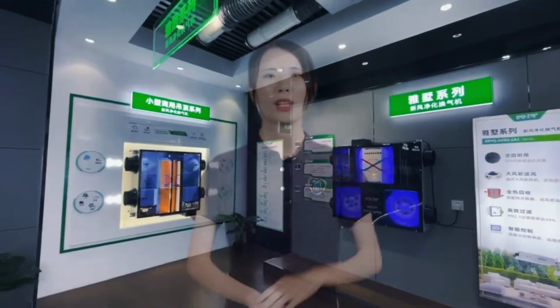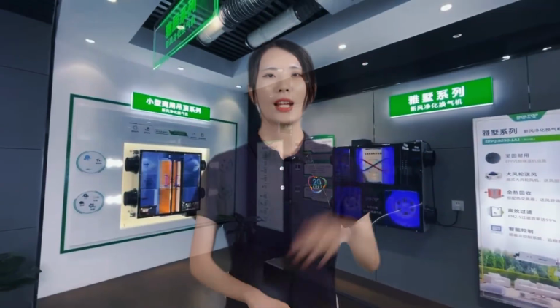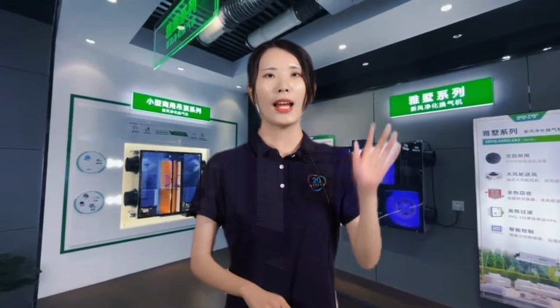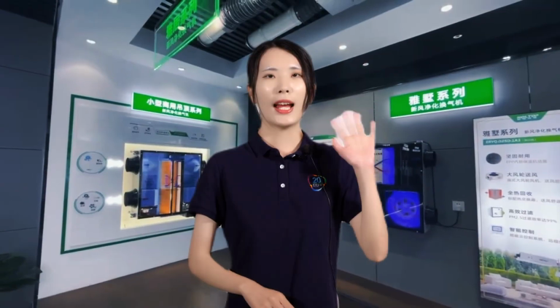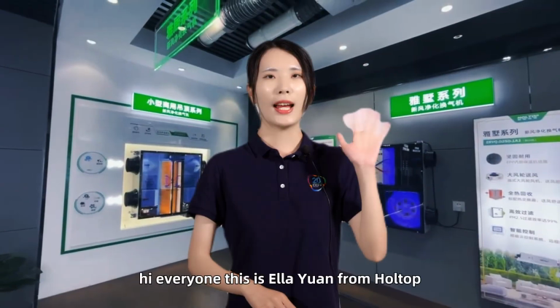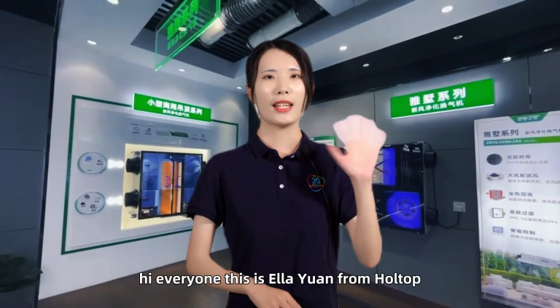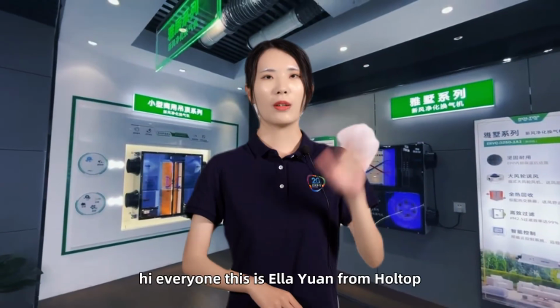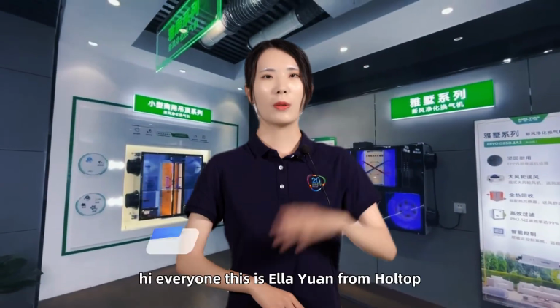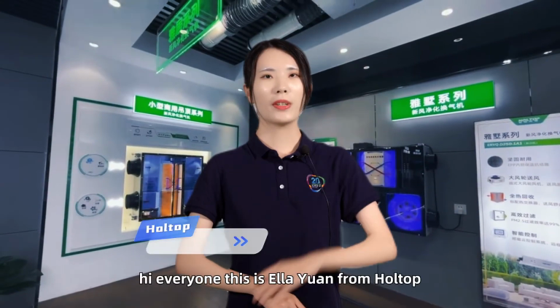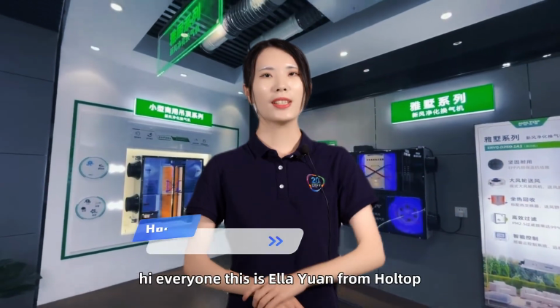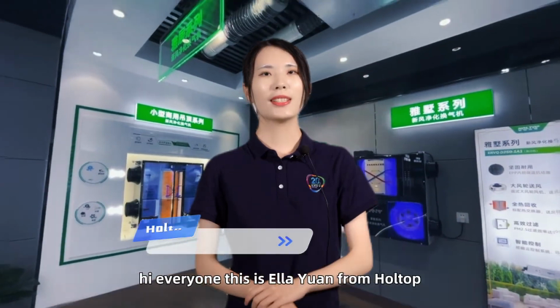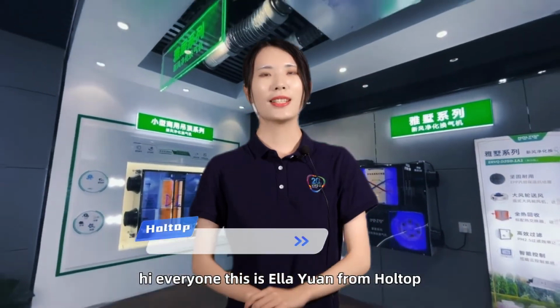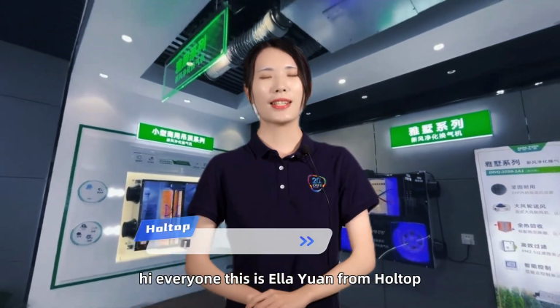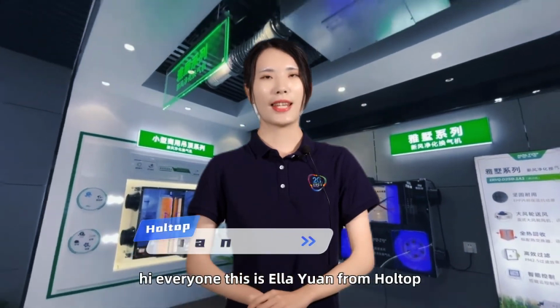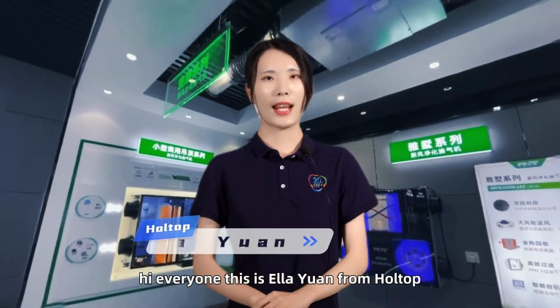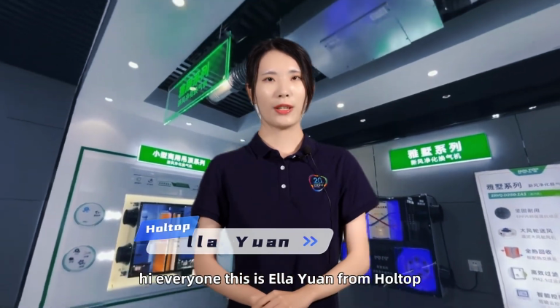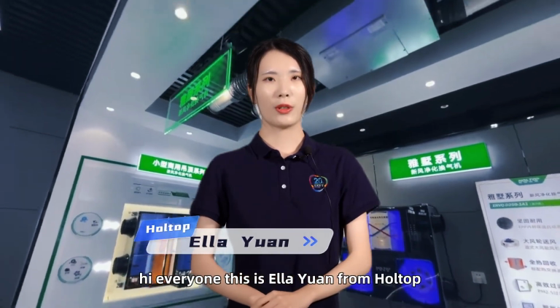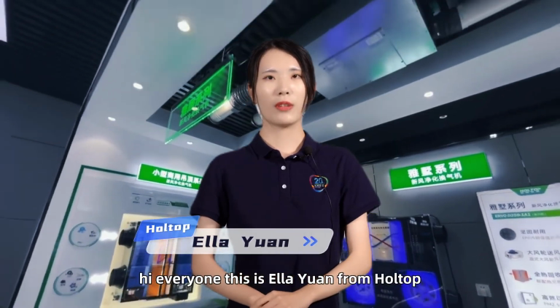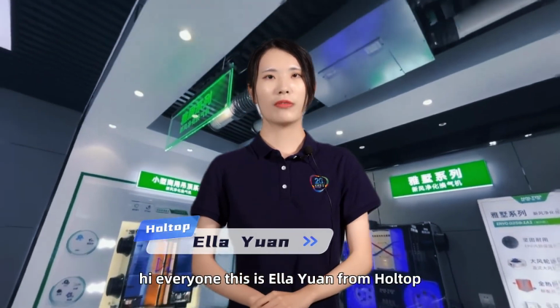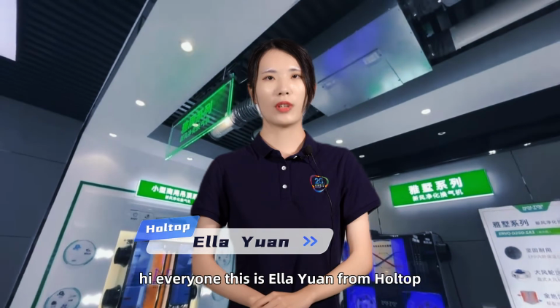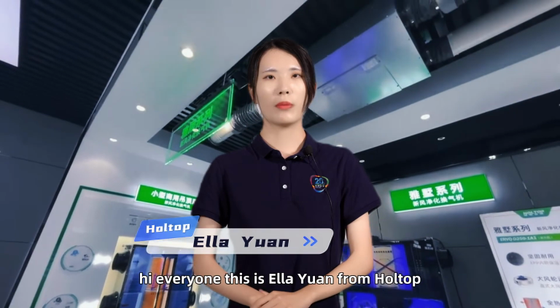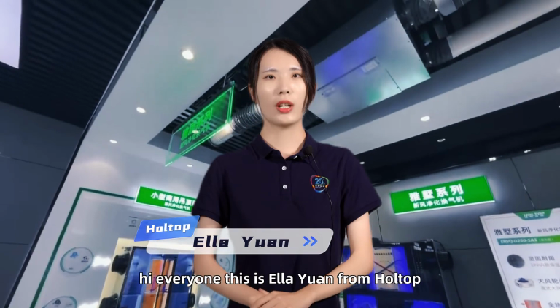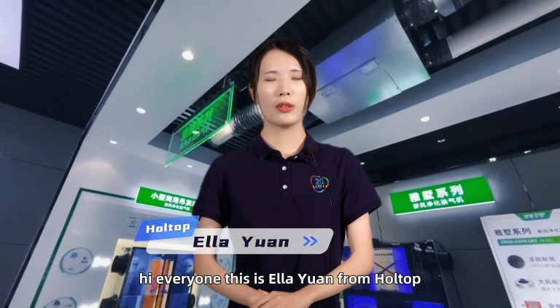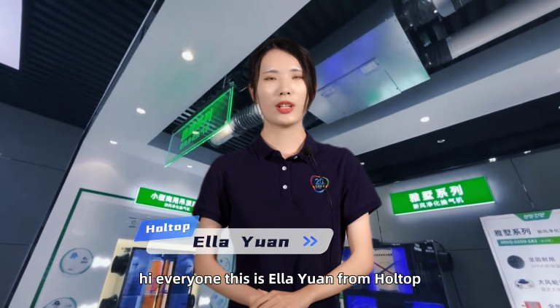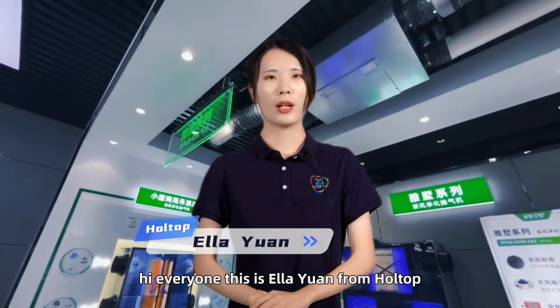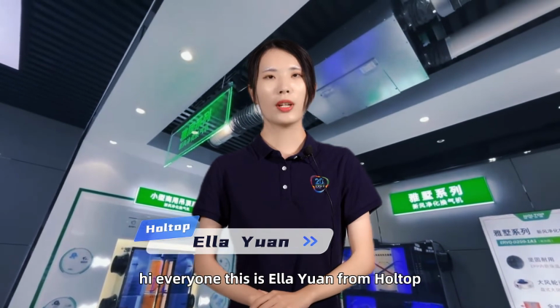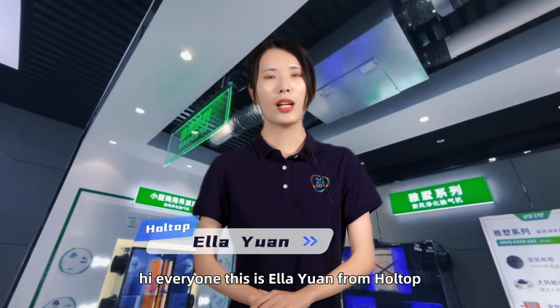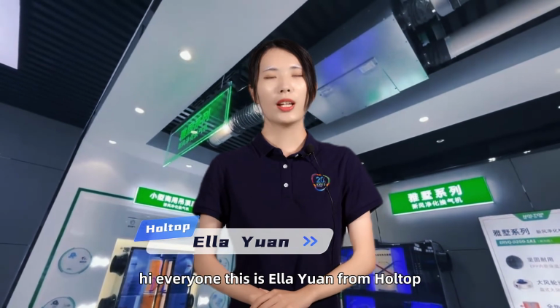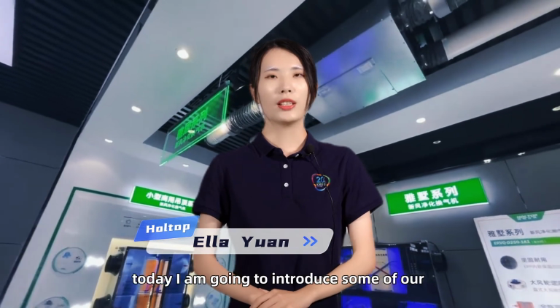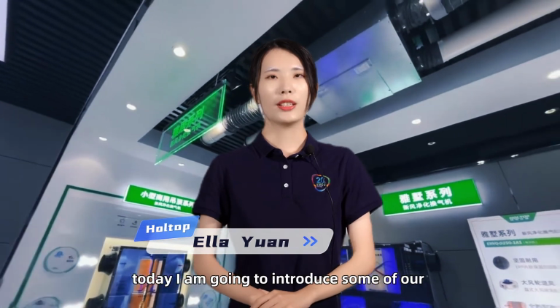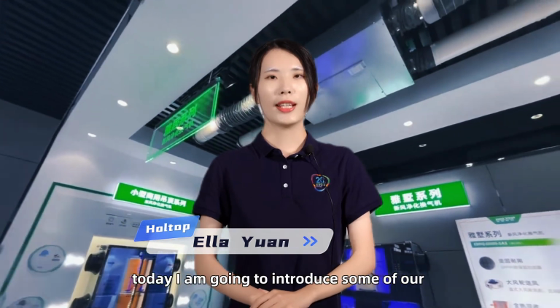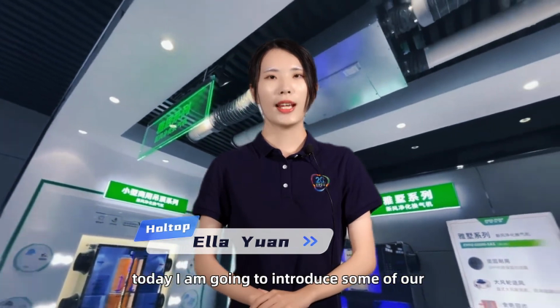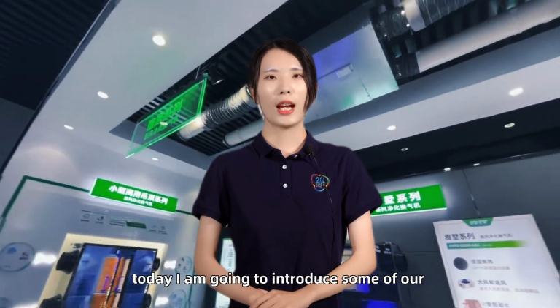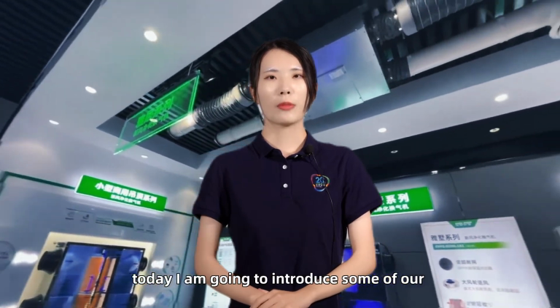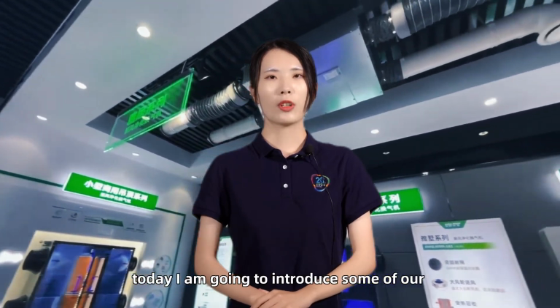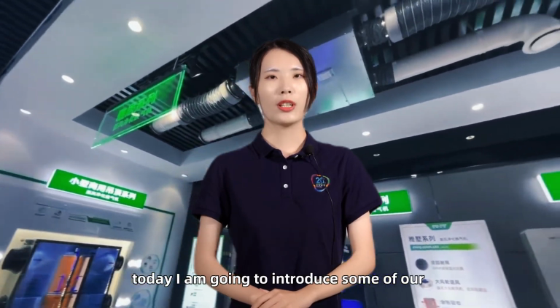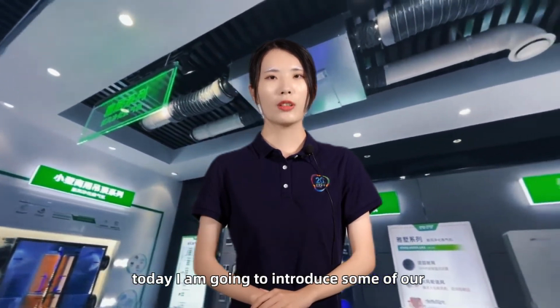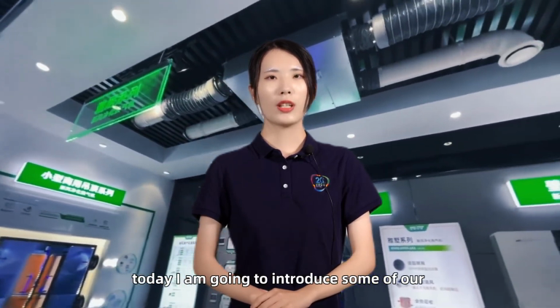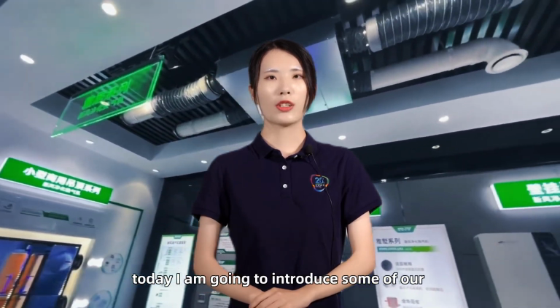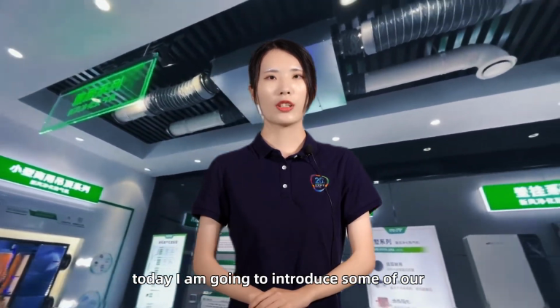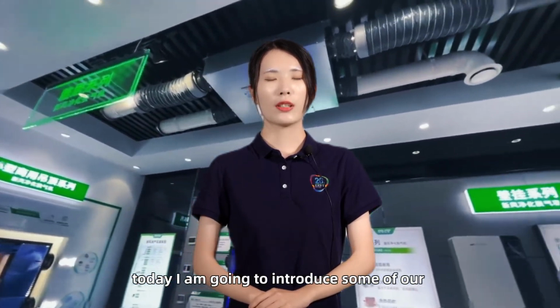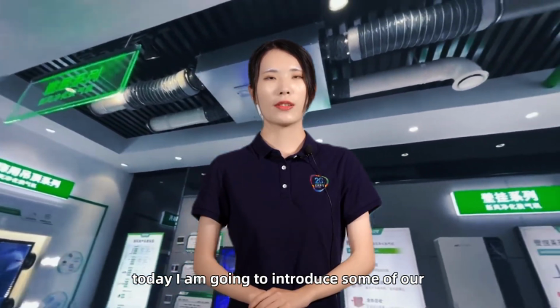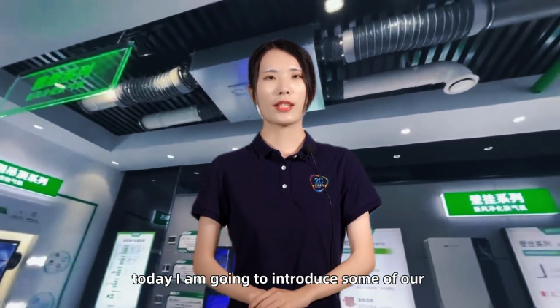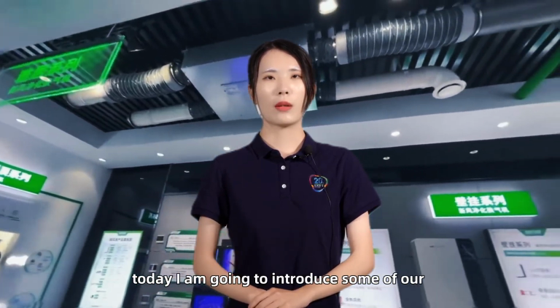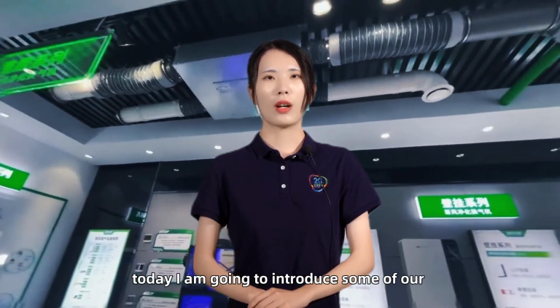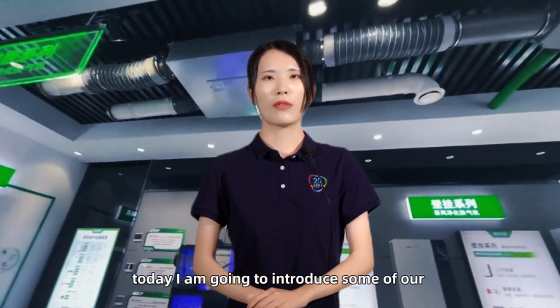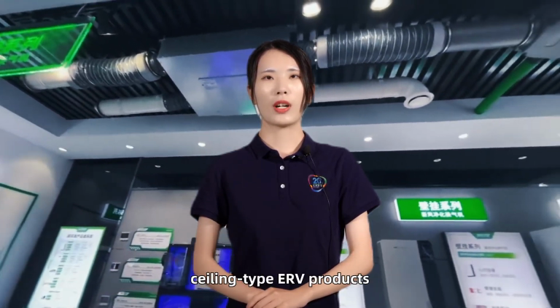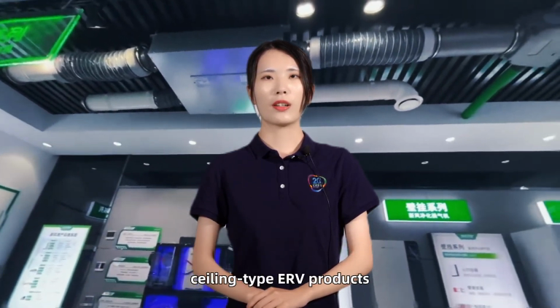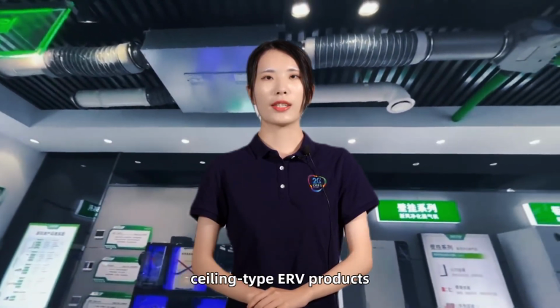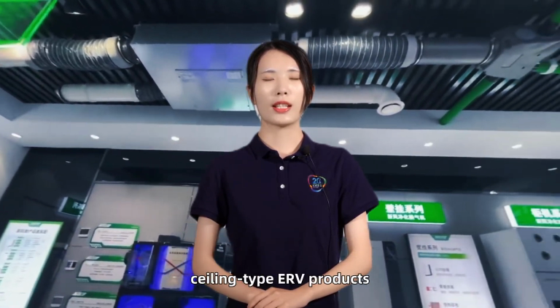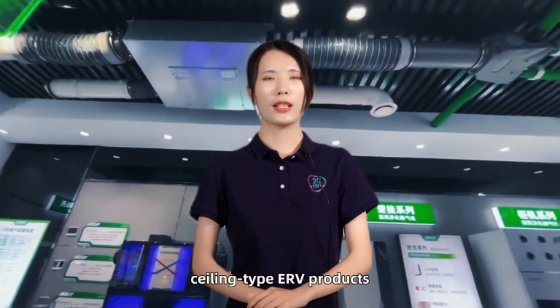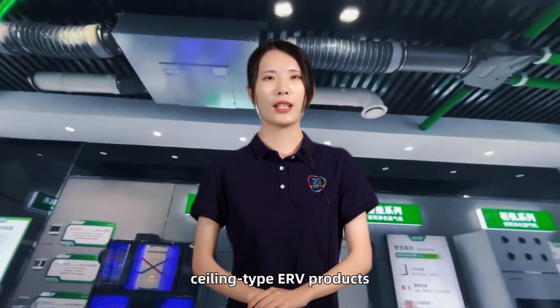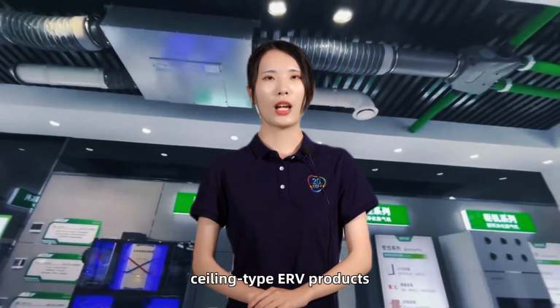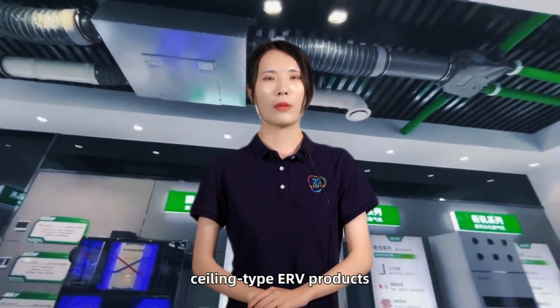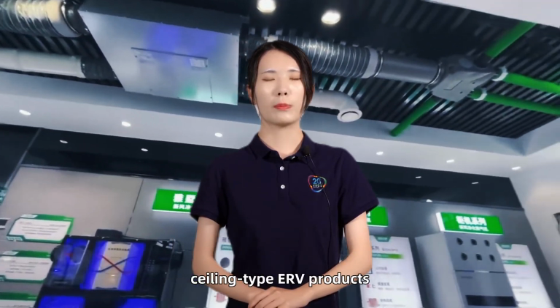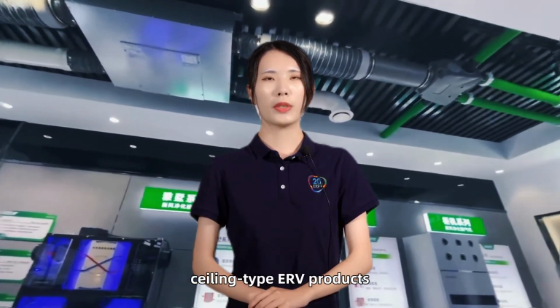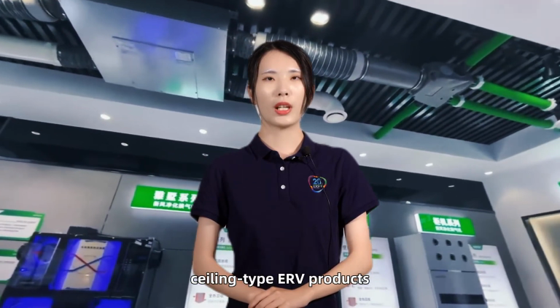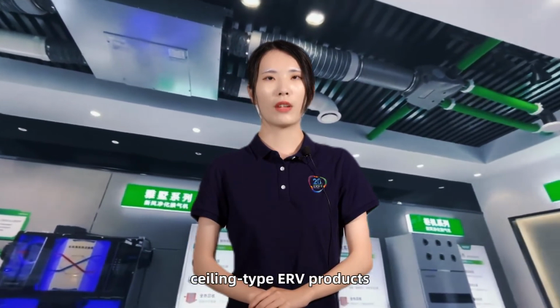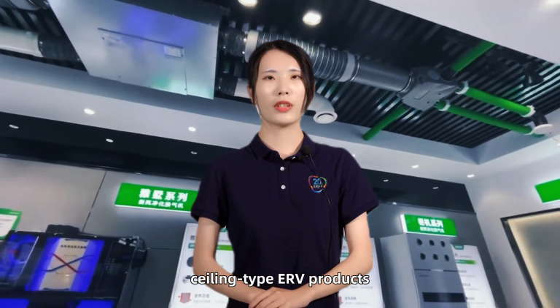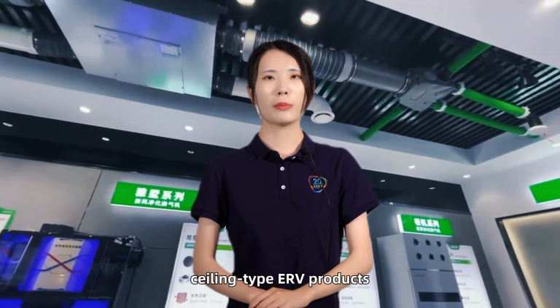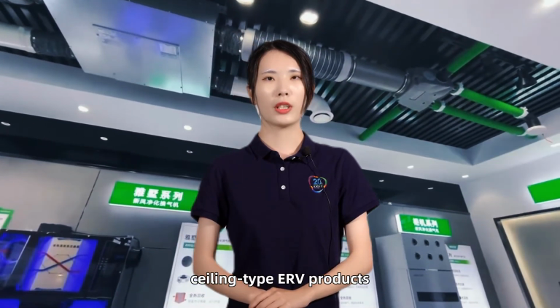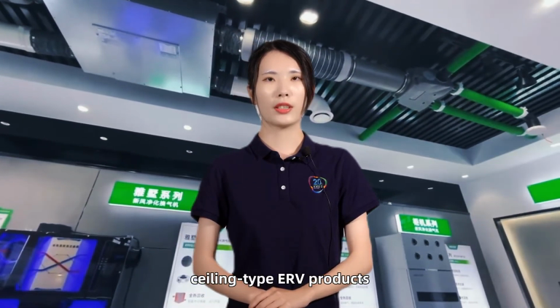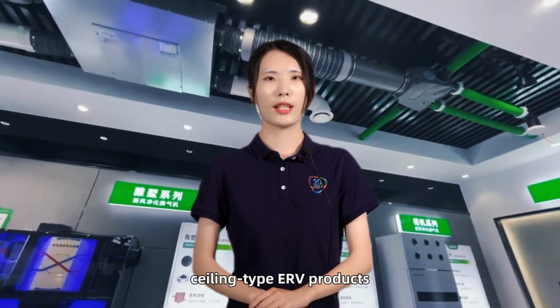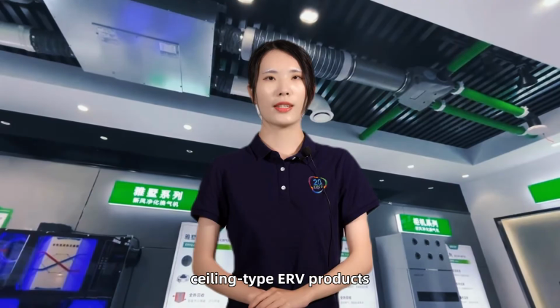Hi everyone, this is Anna Yuan from Hotop. Today, I'm going to introduce some of our ceiling type ERV products.